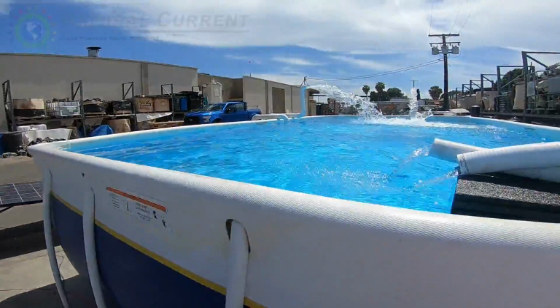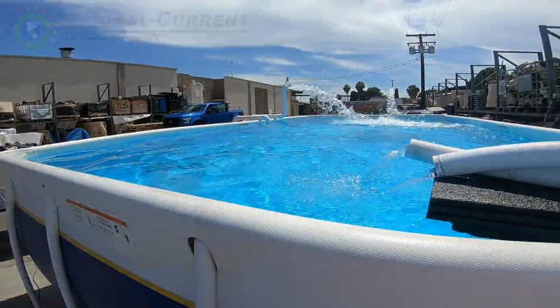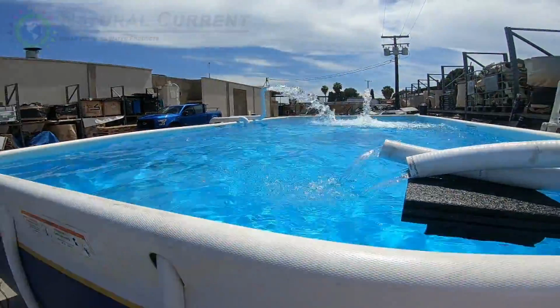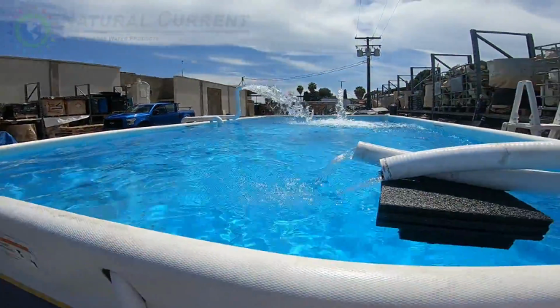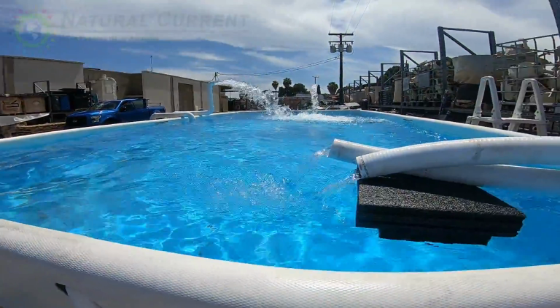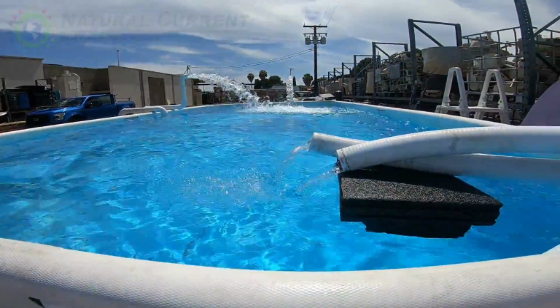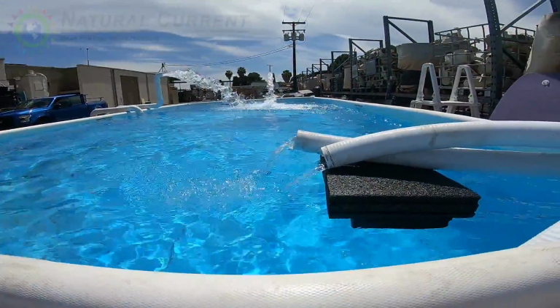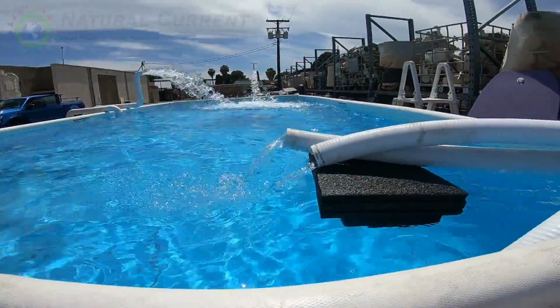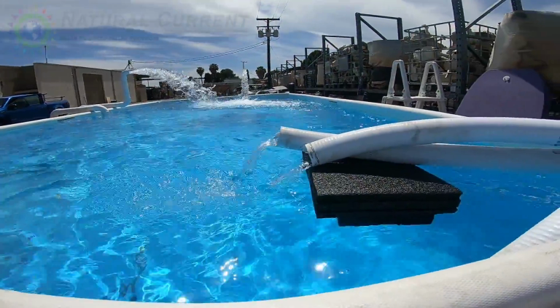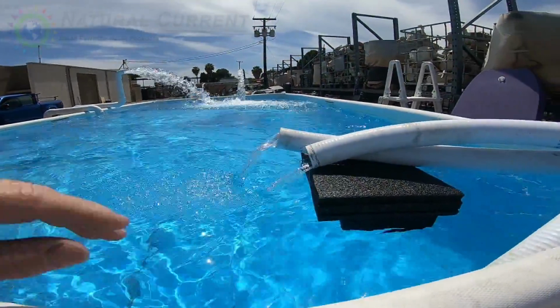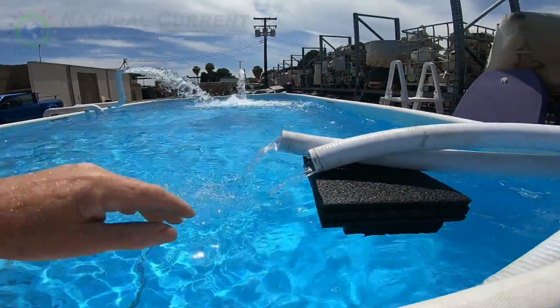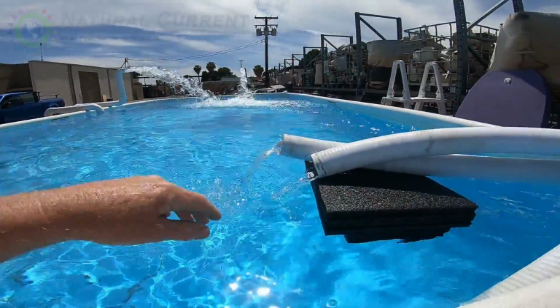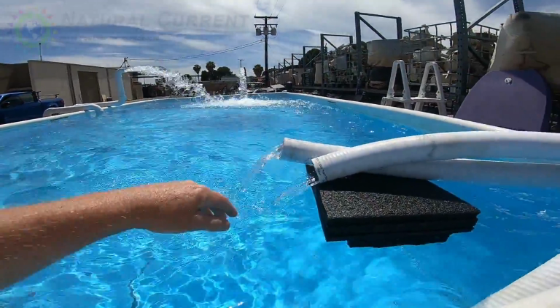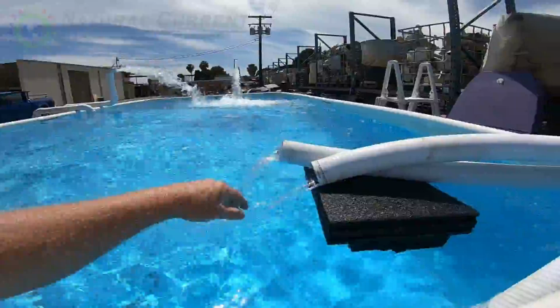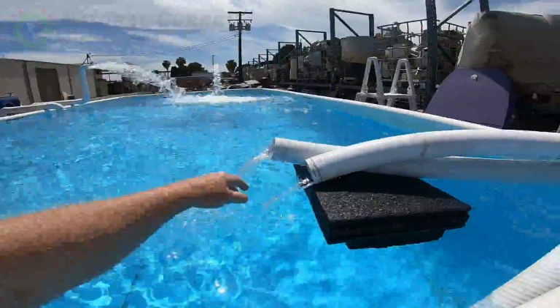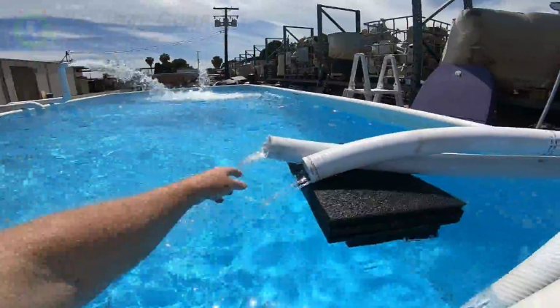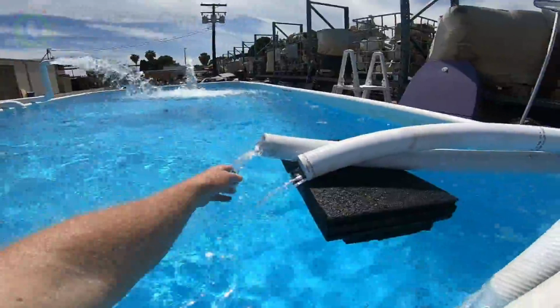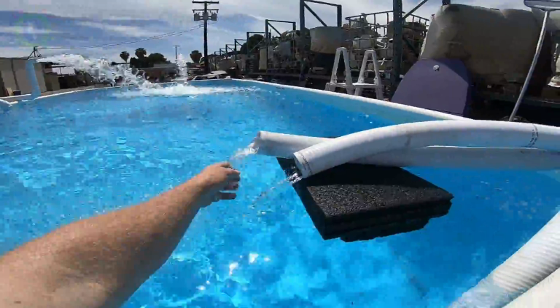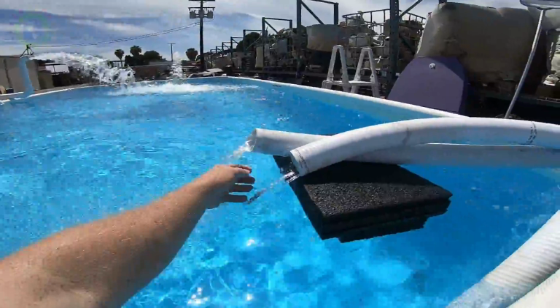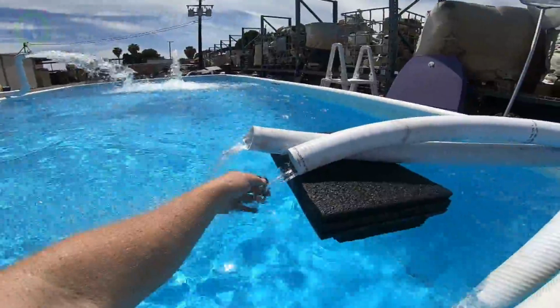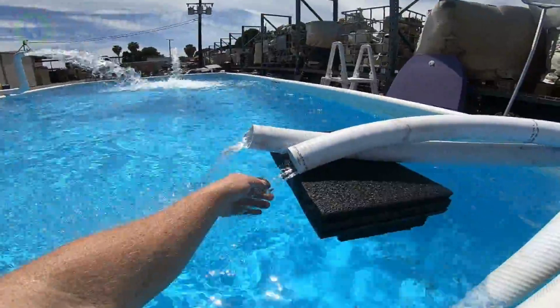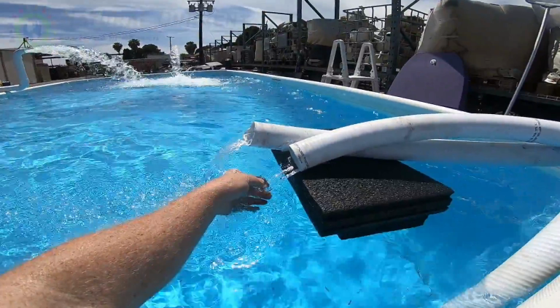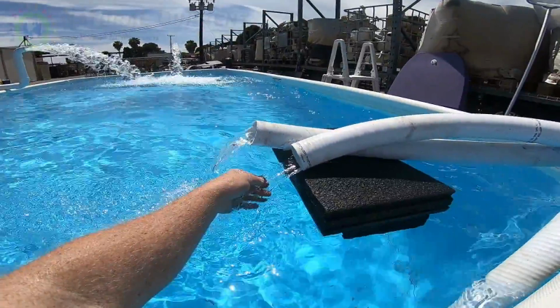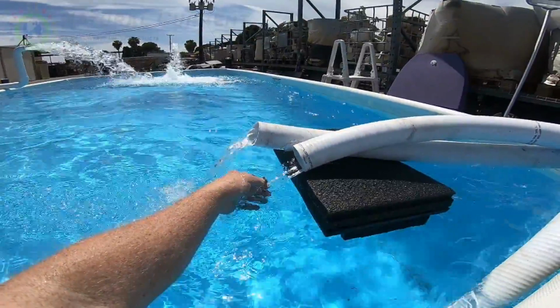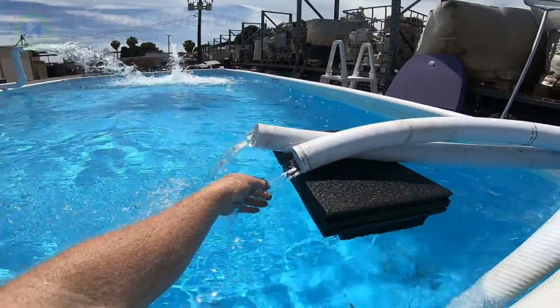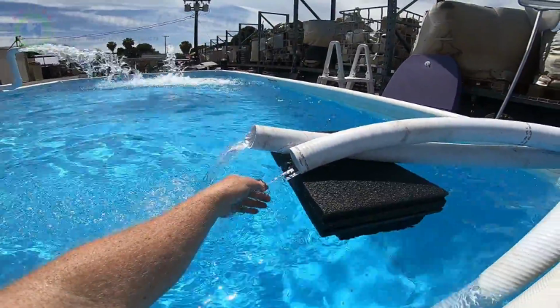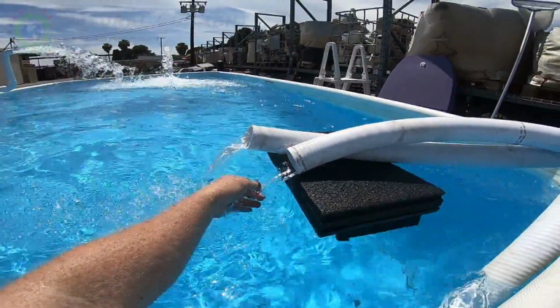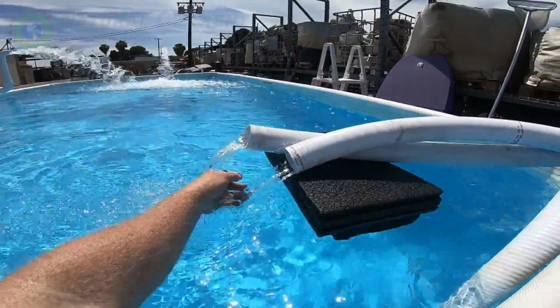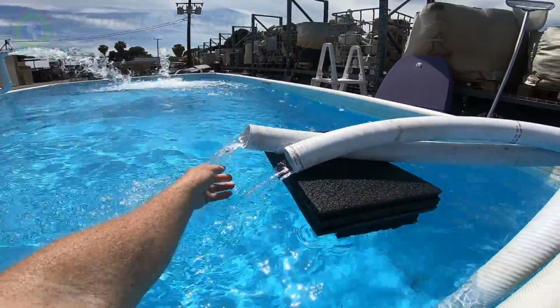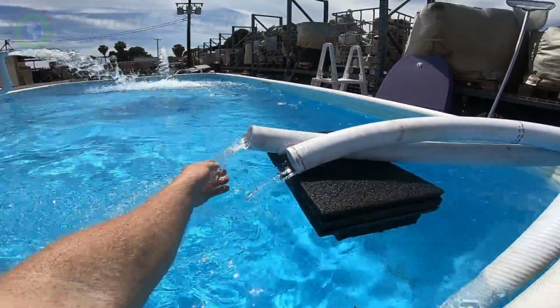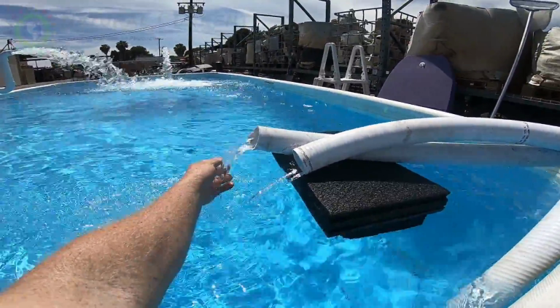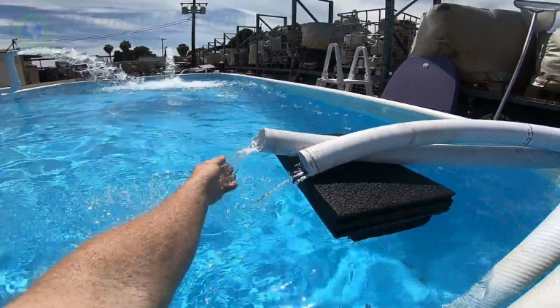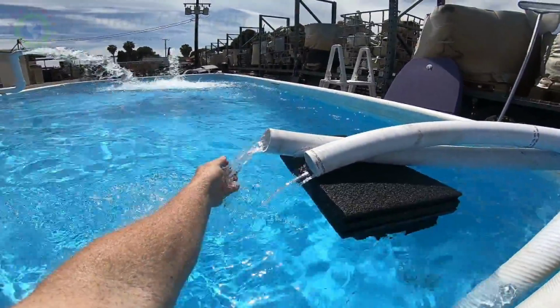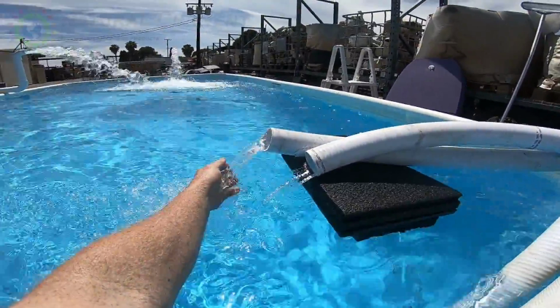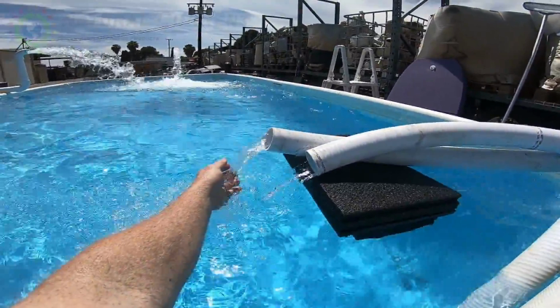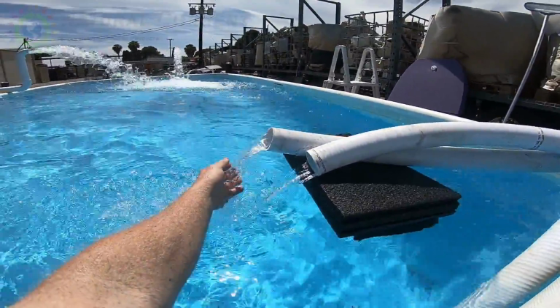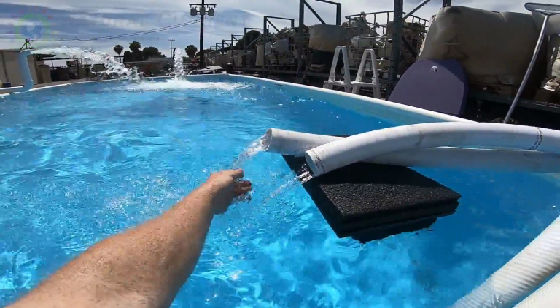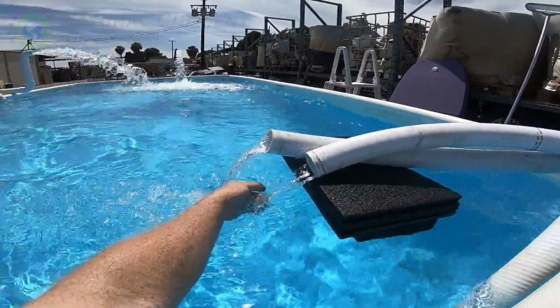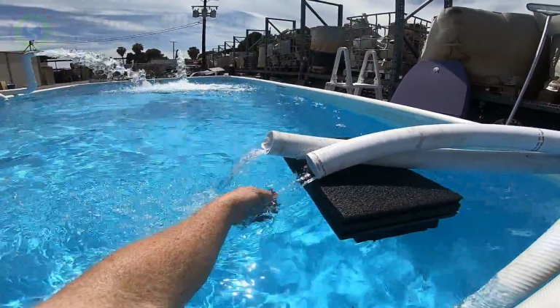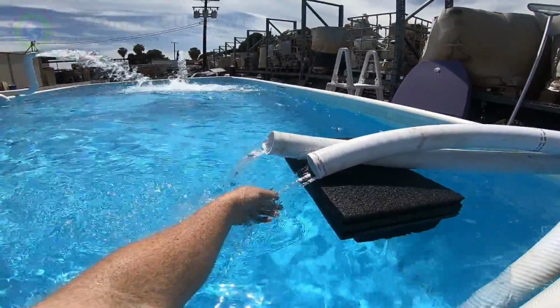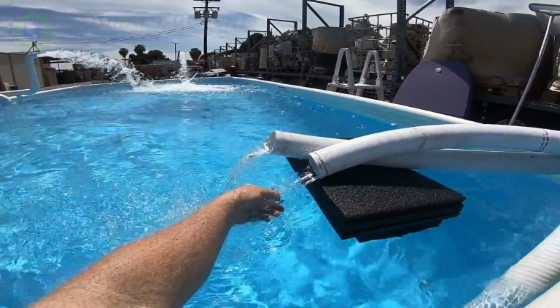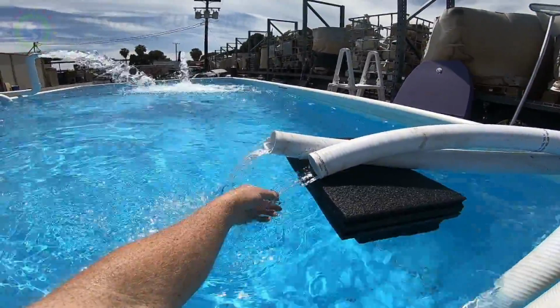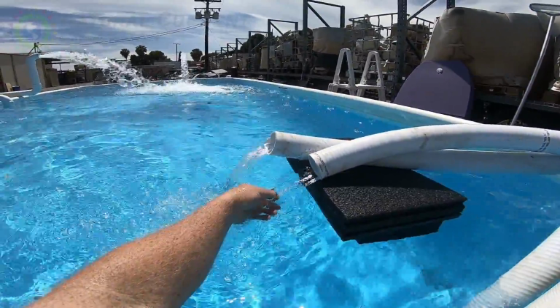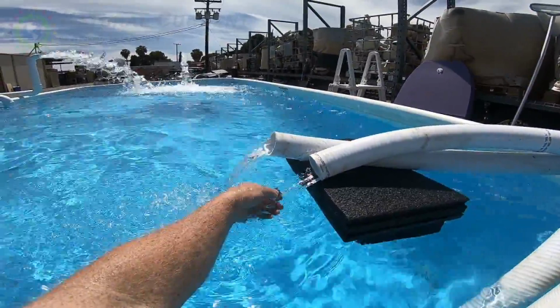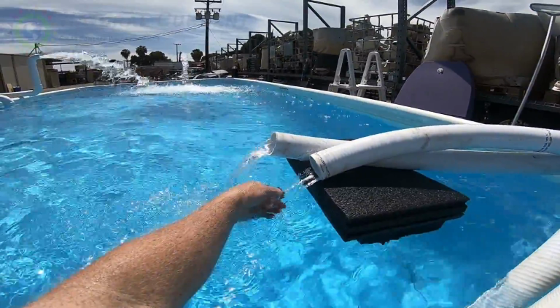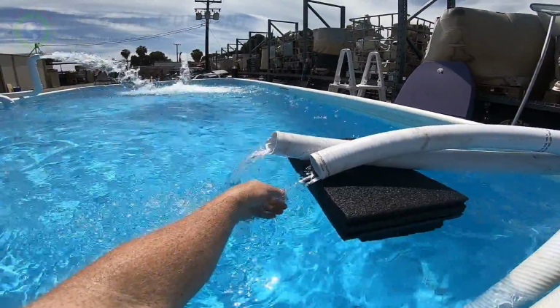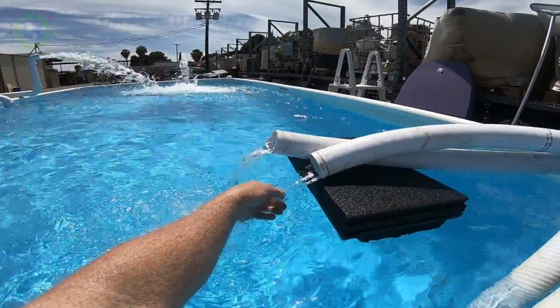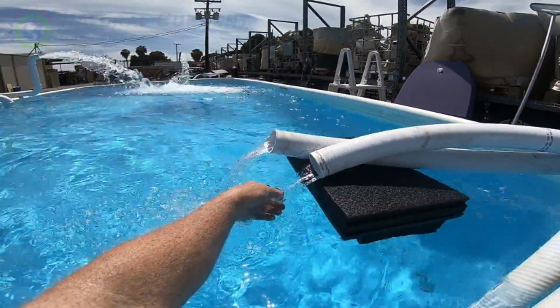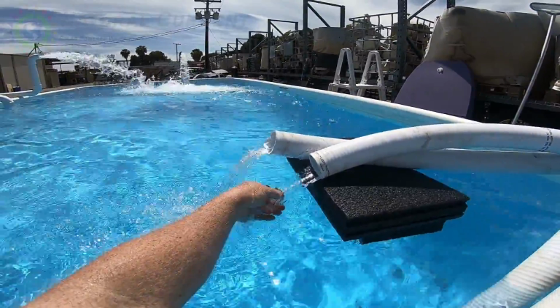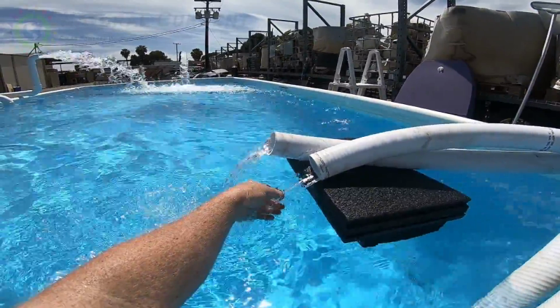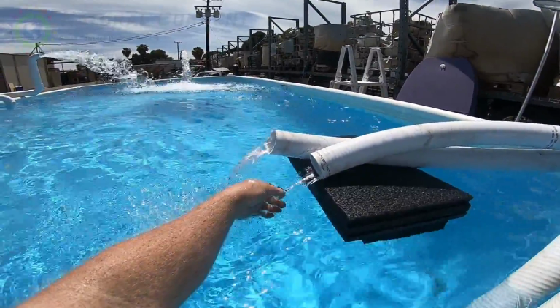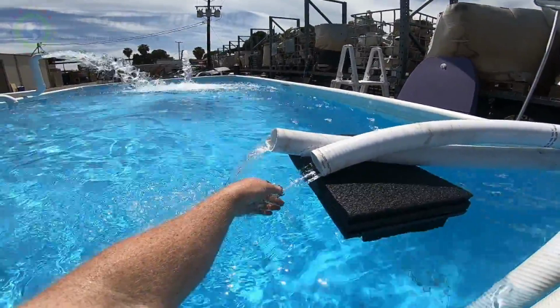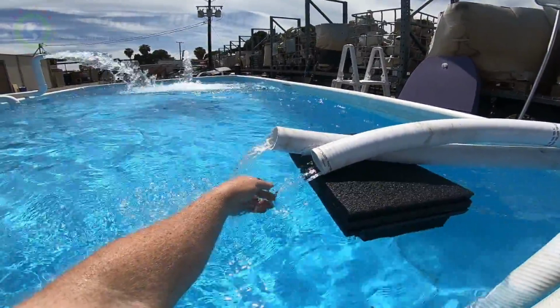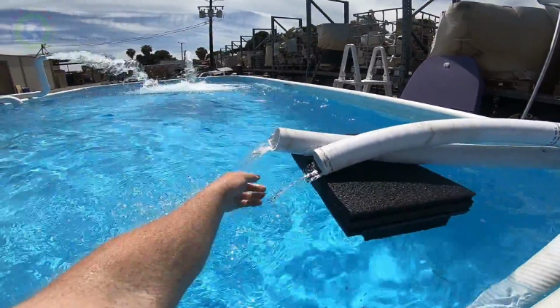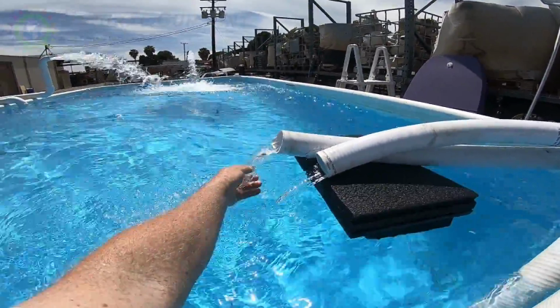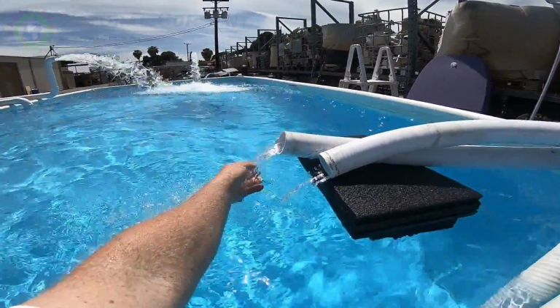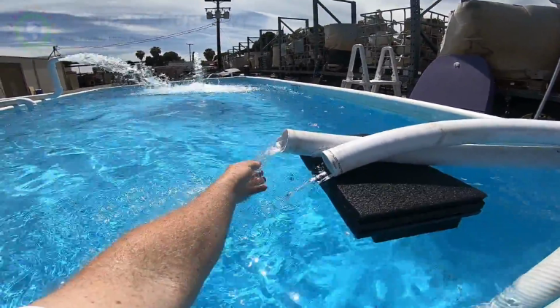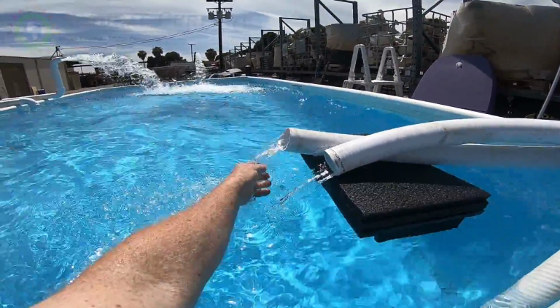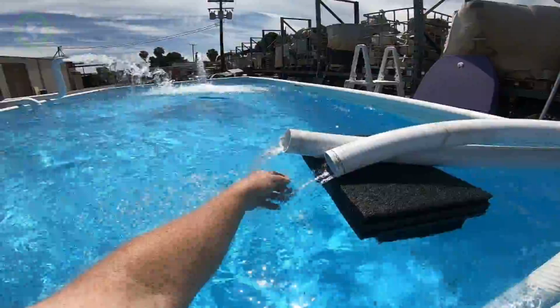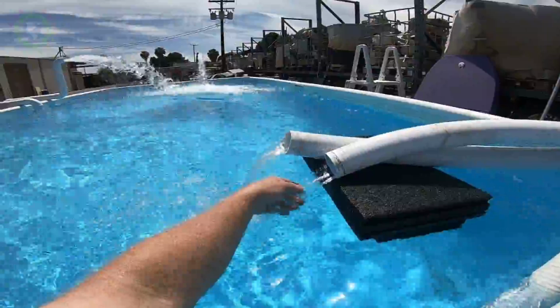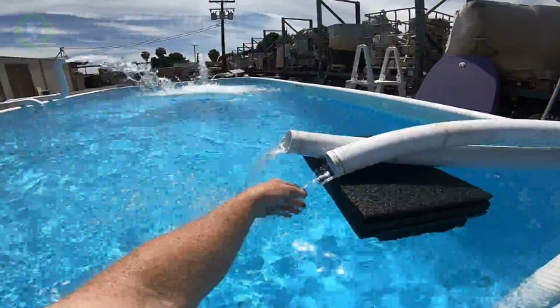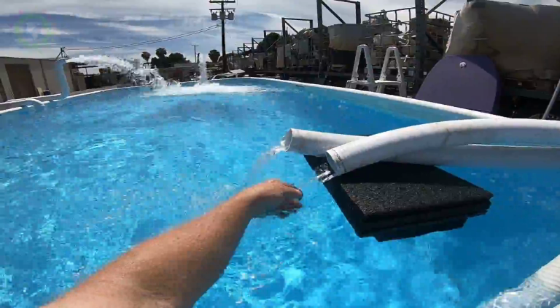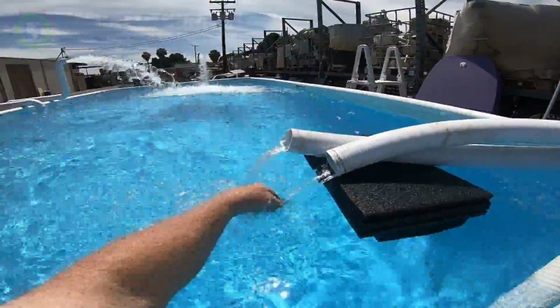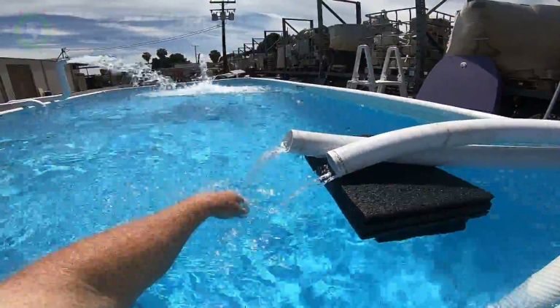Here you can feel the difference between the two lines. When you just touch the pipe you can definitely tell there's well over ten degrees difference between the return and the heater output.